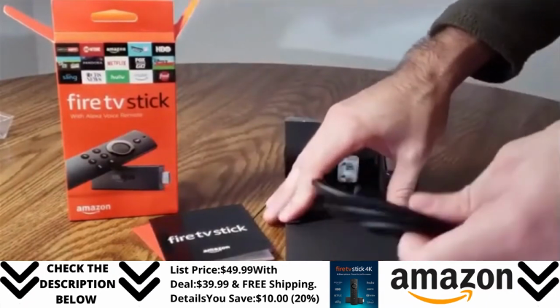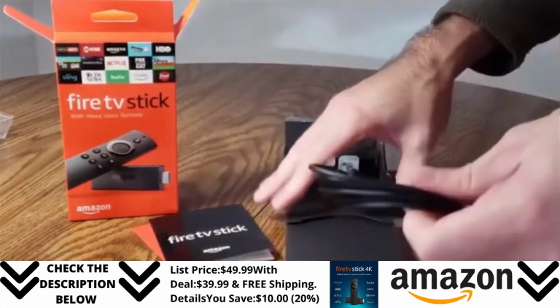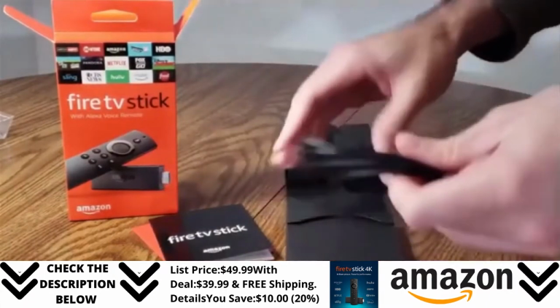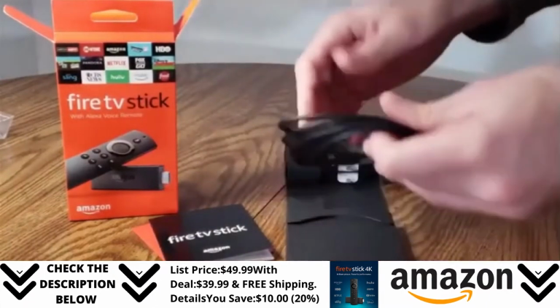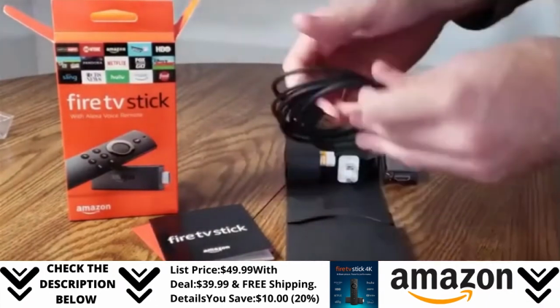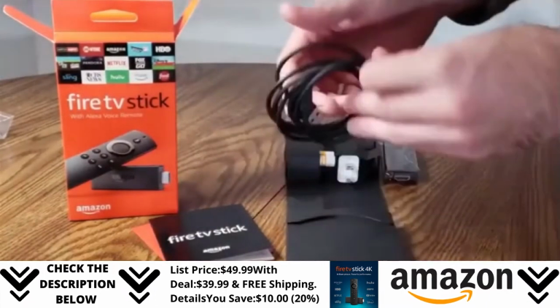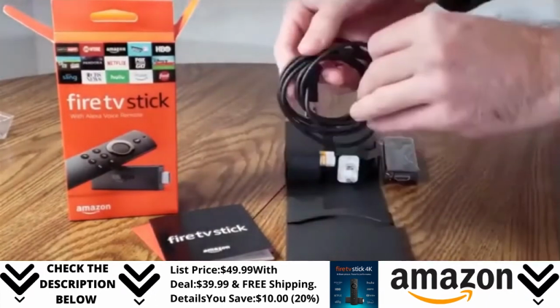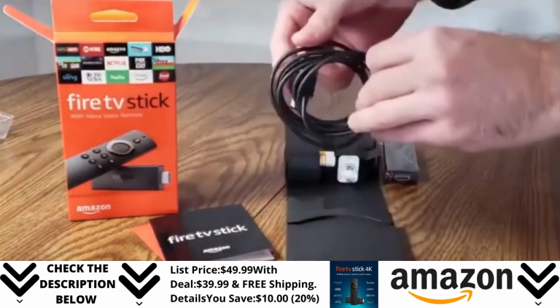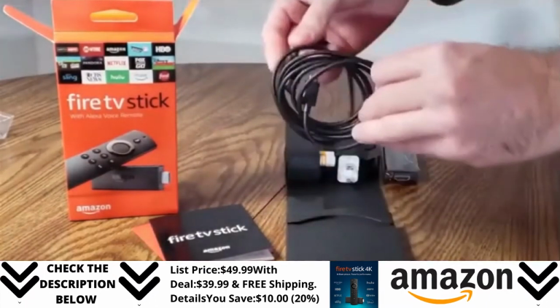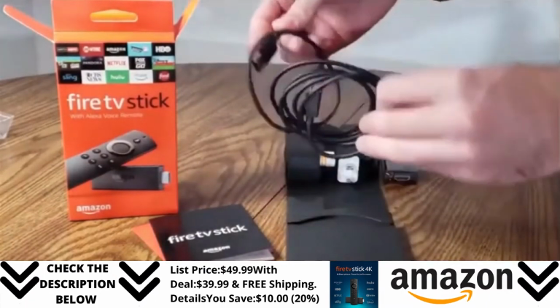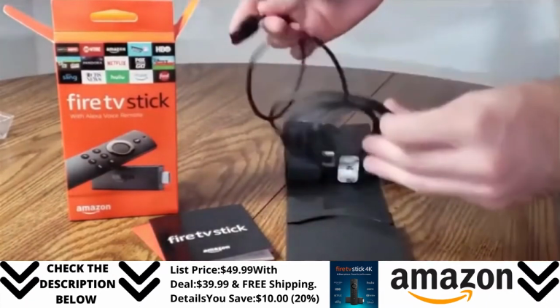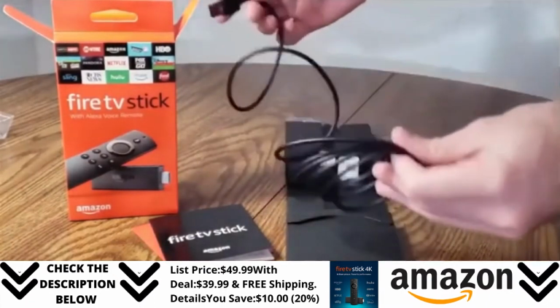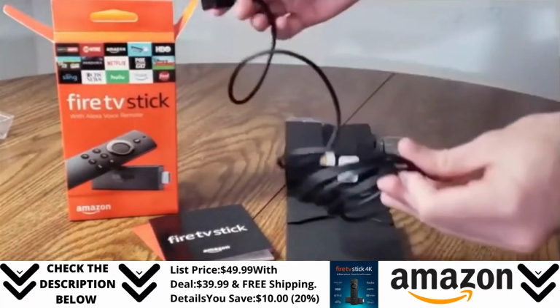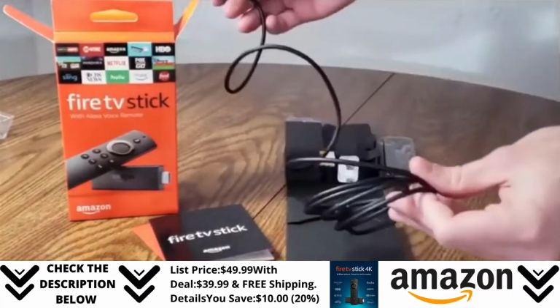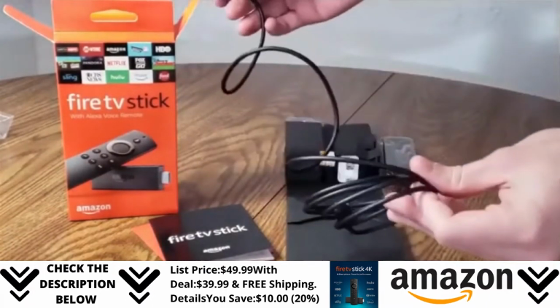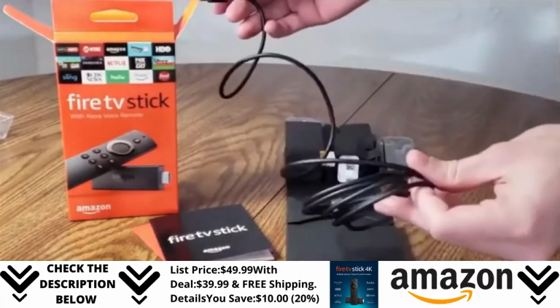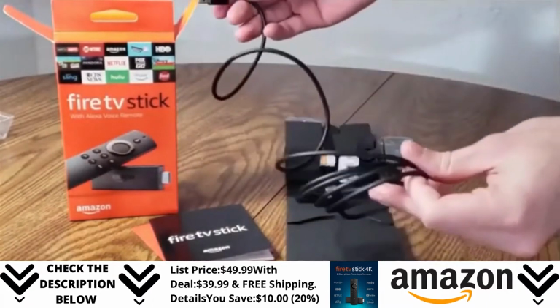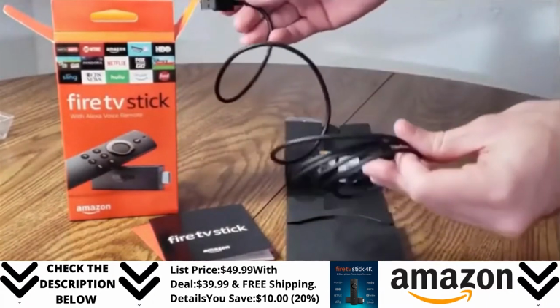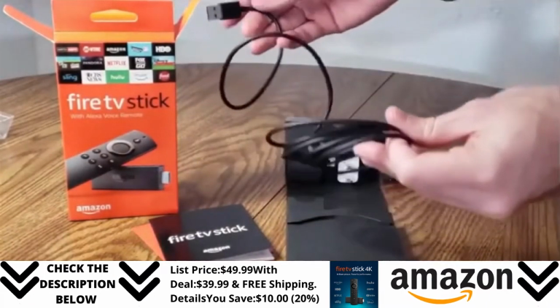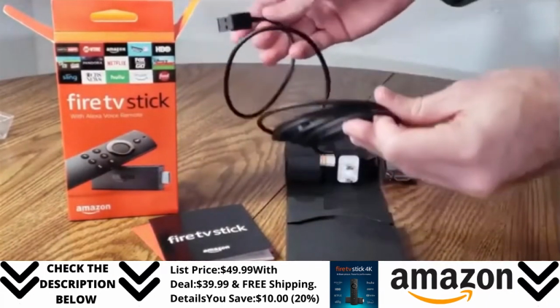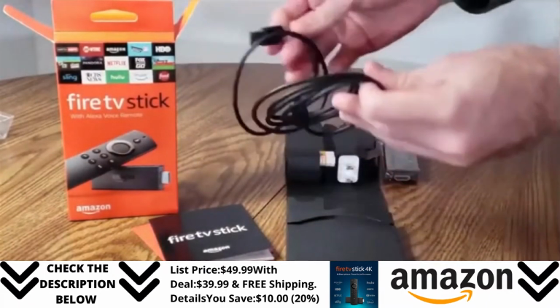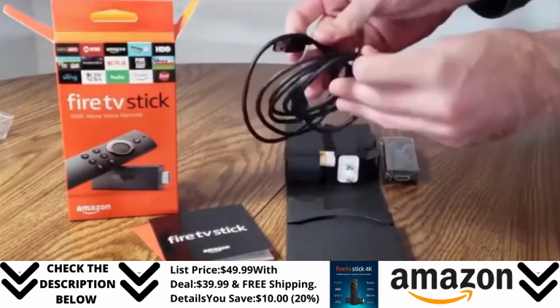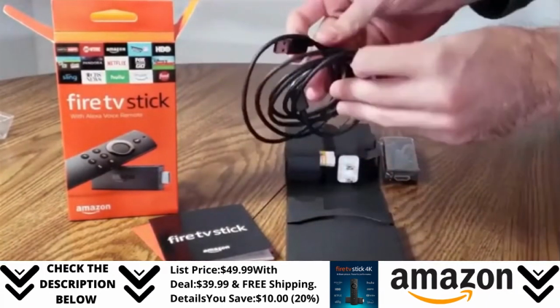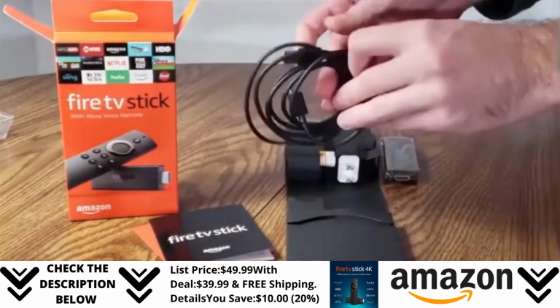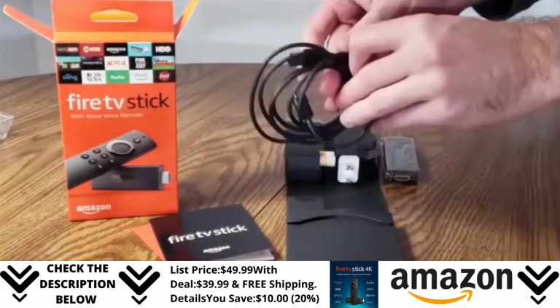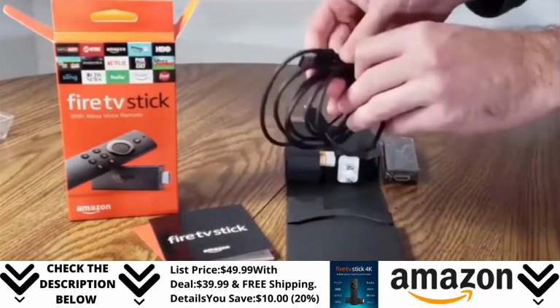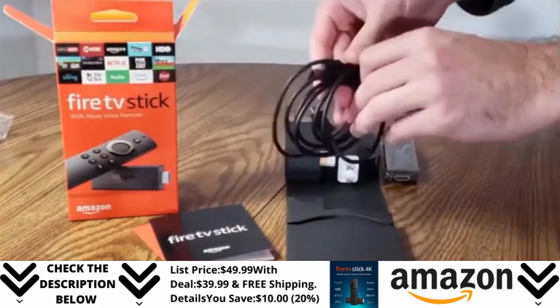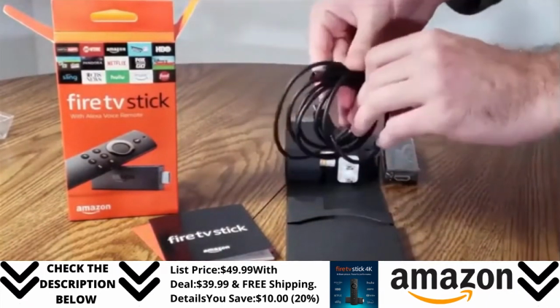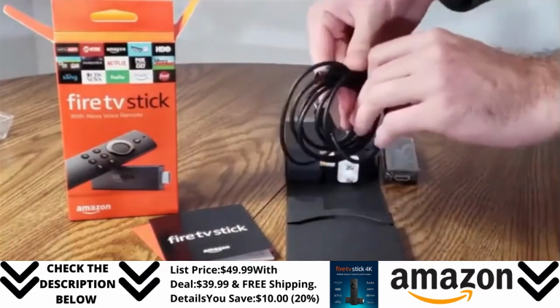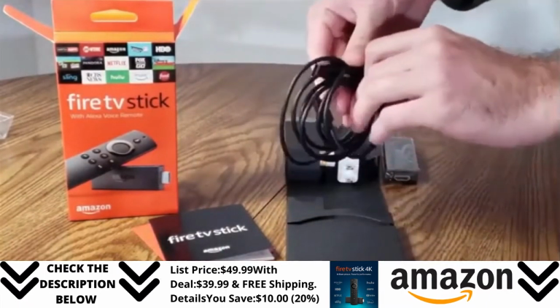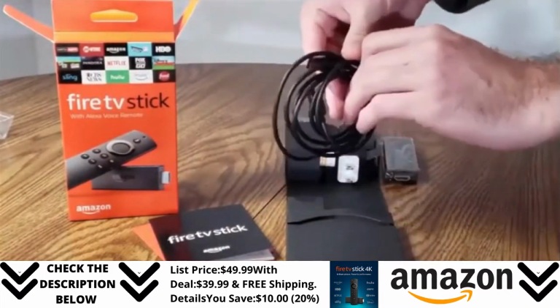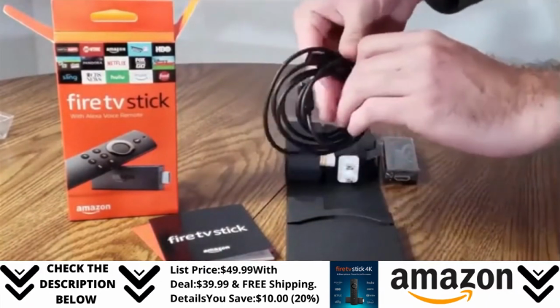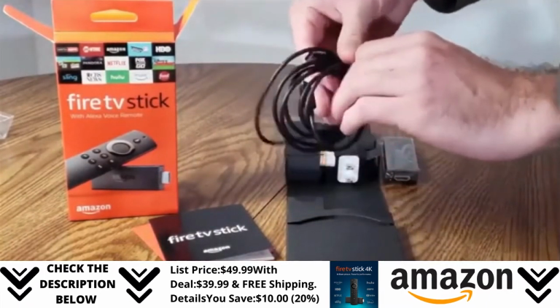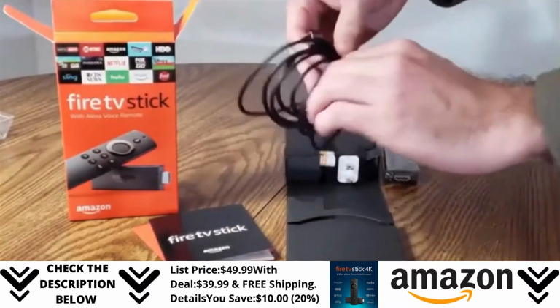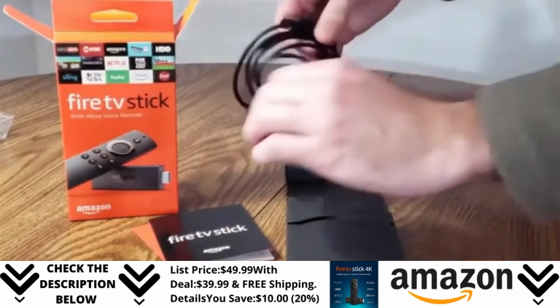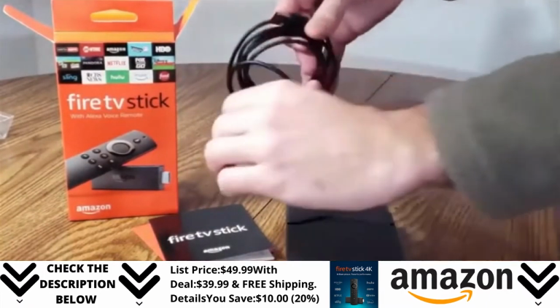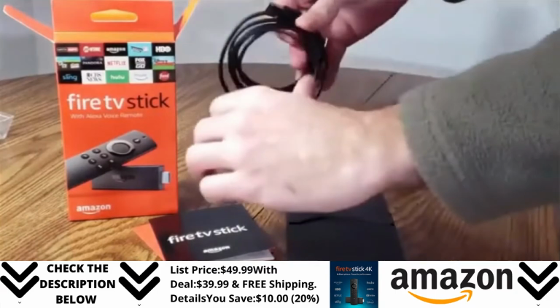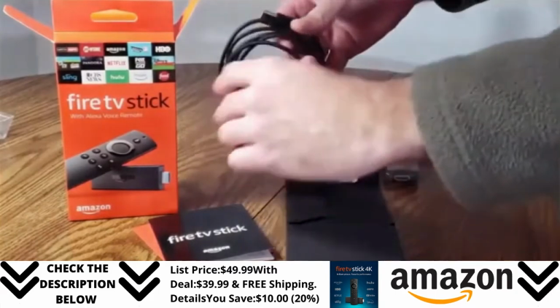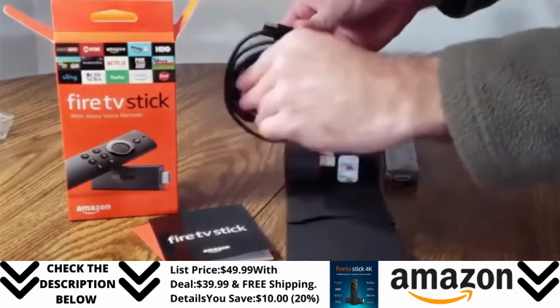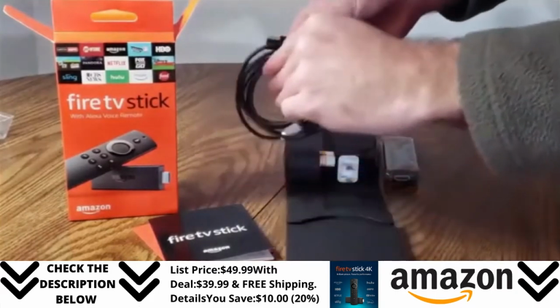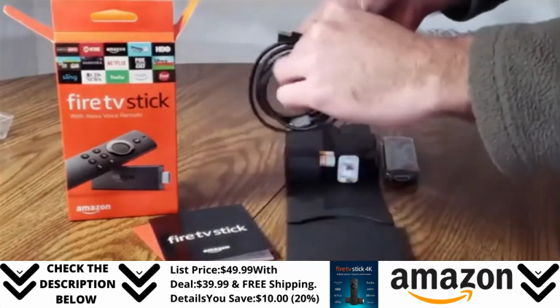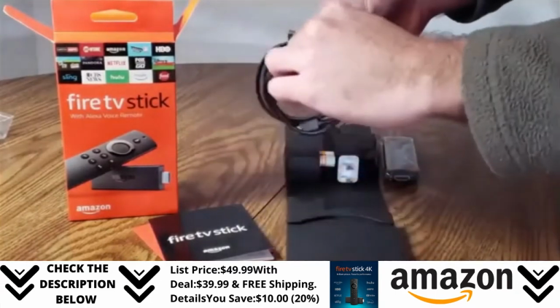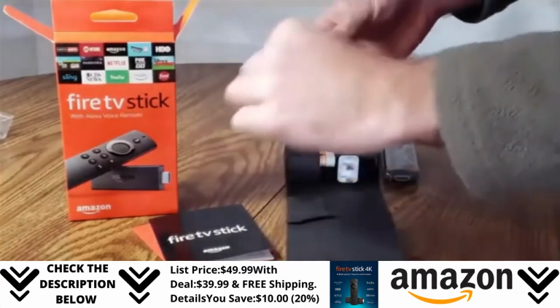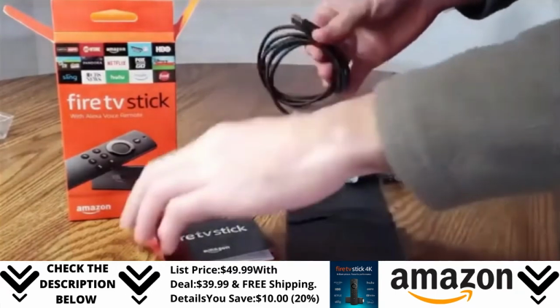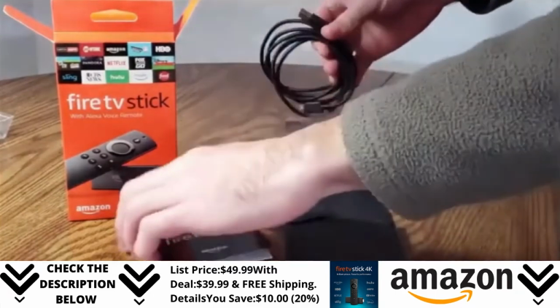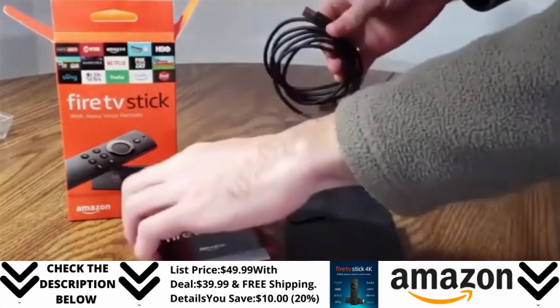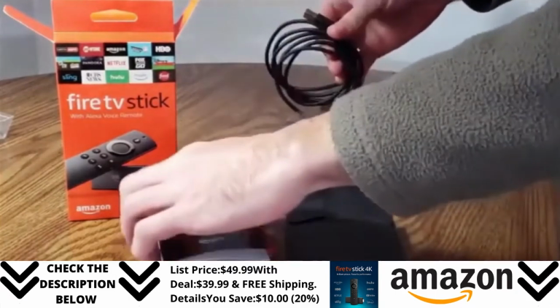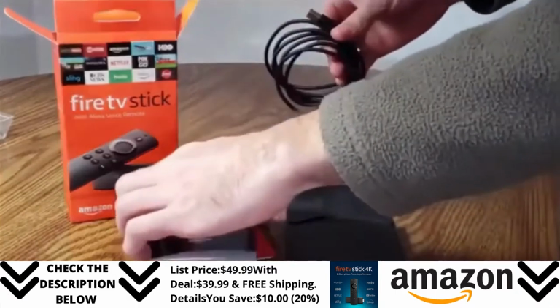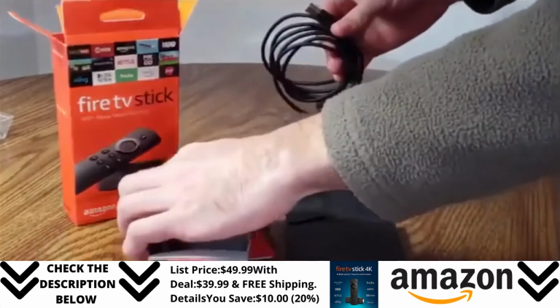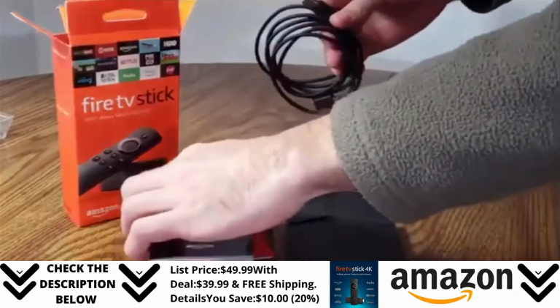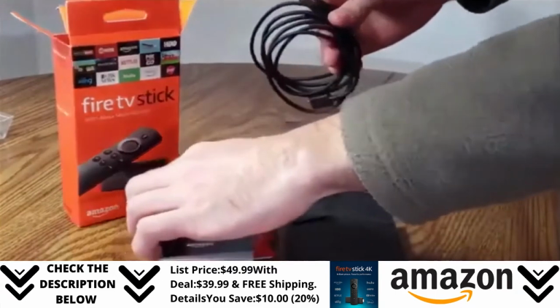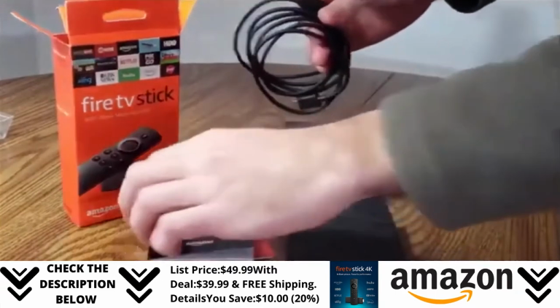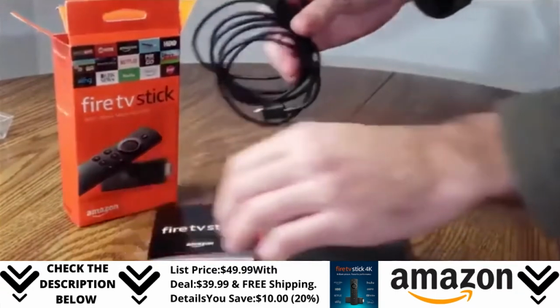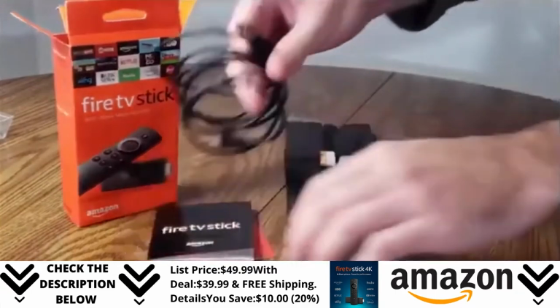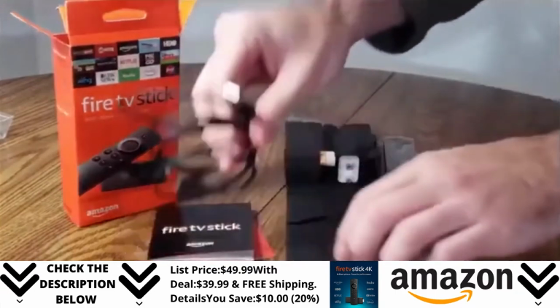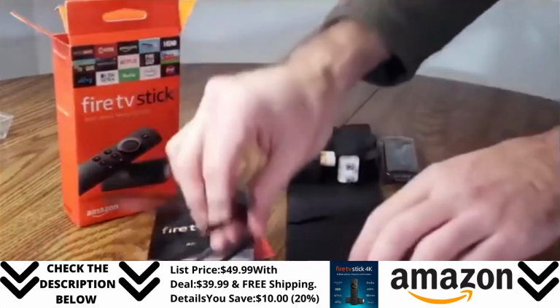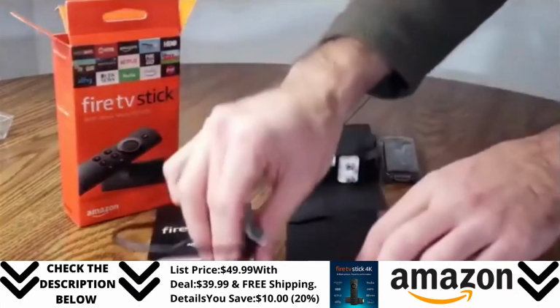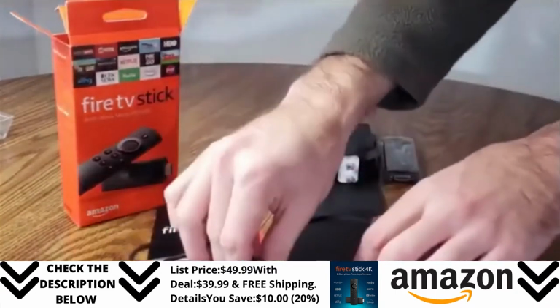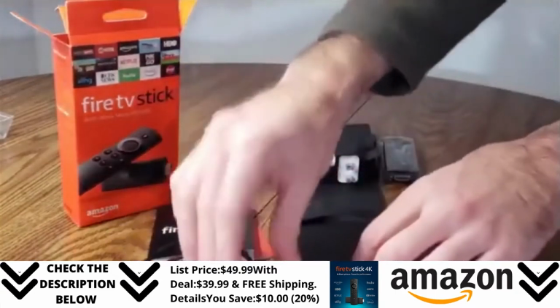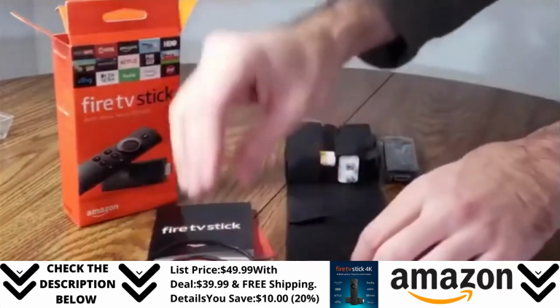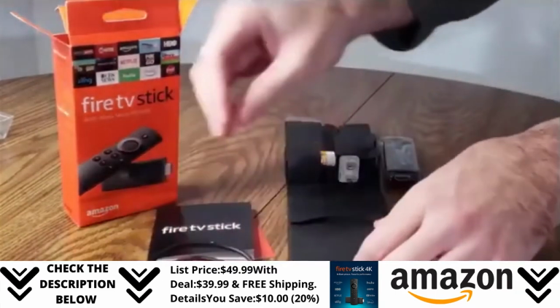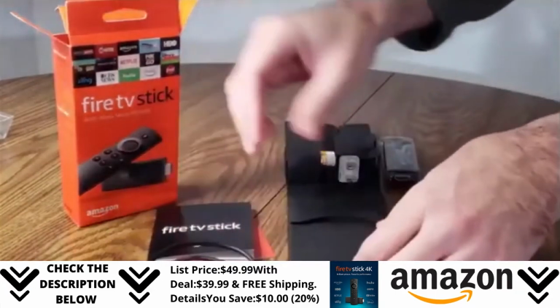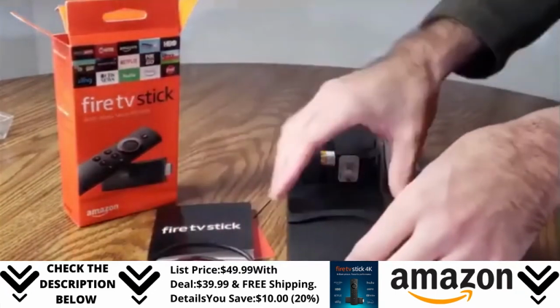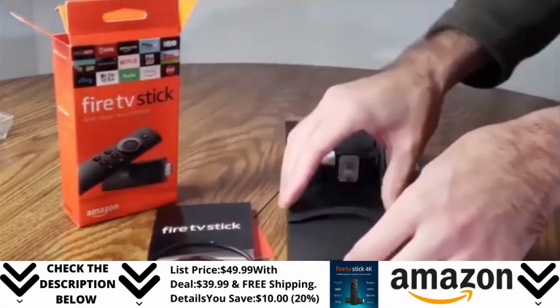Now I'm pulling out the USB cable that comes with it. It looks okay, it doesn't look bad. I'll go ahead and put that to the side here, right in front.